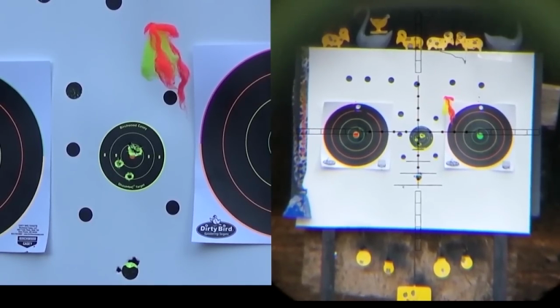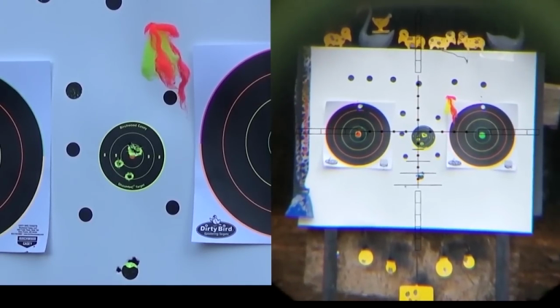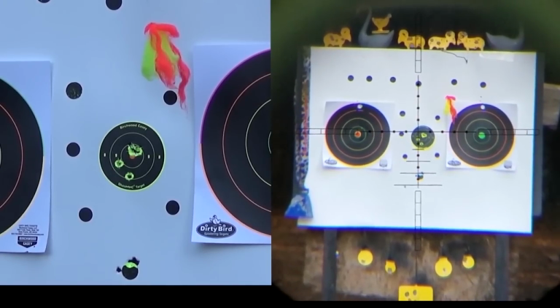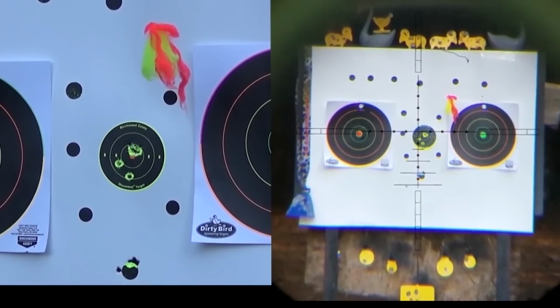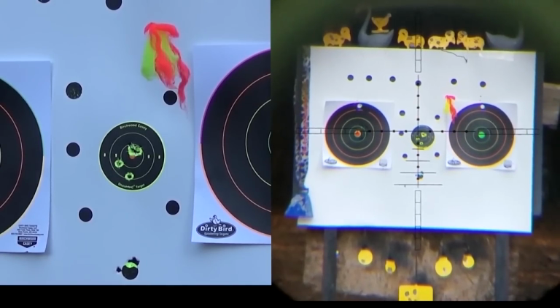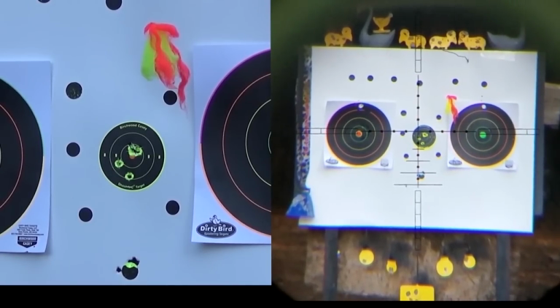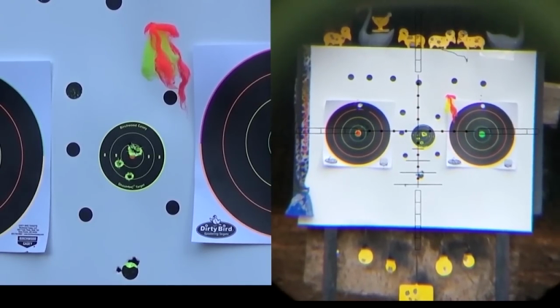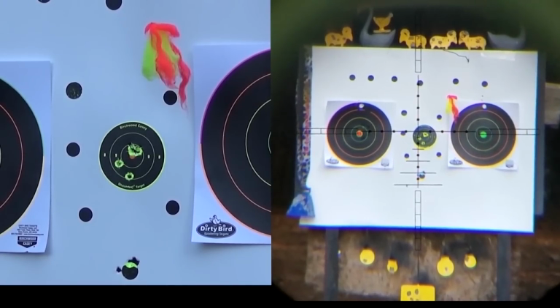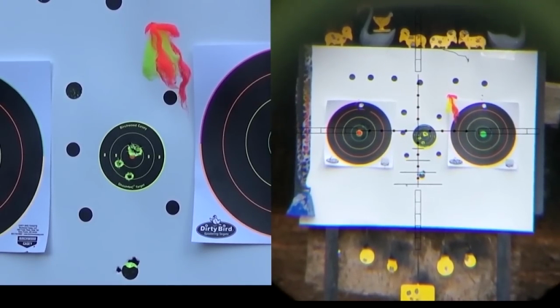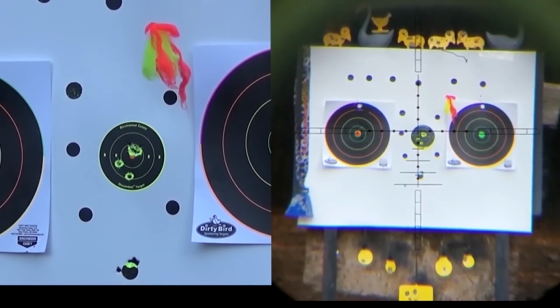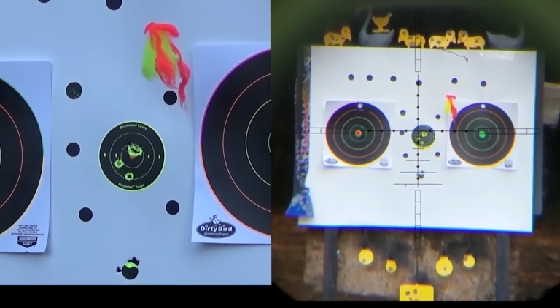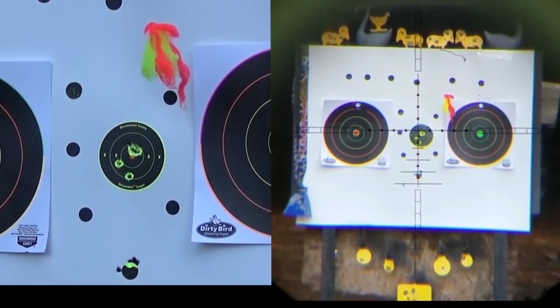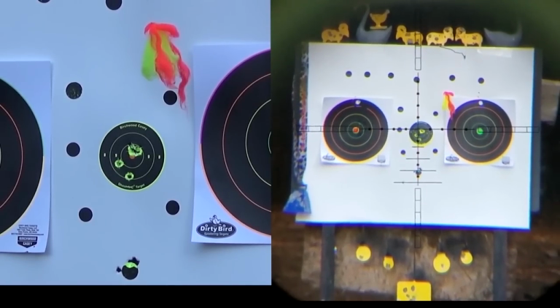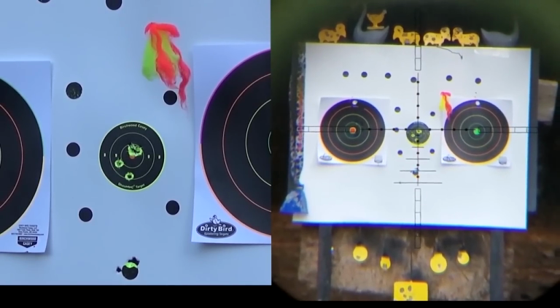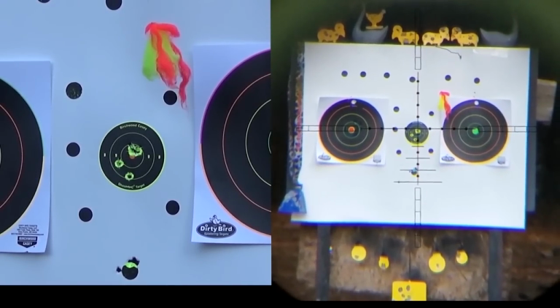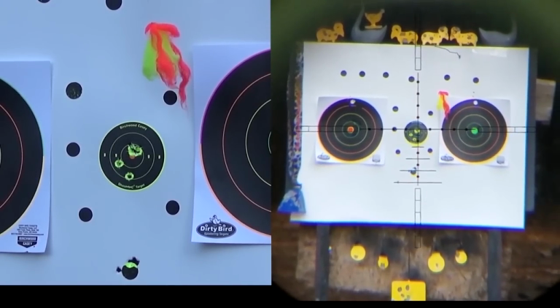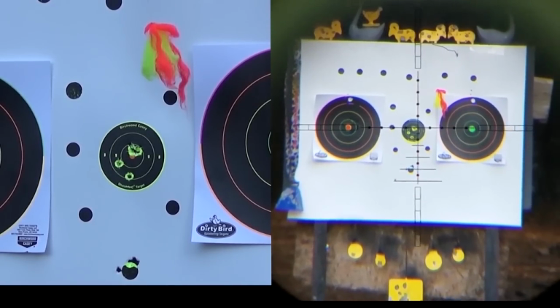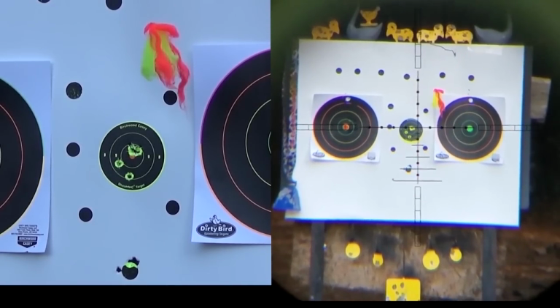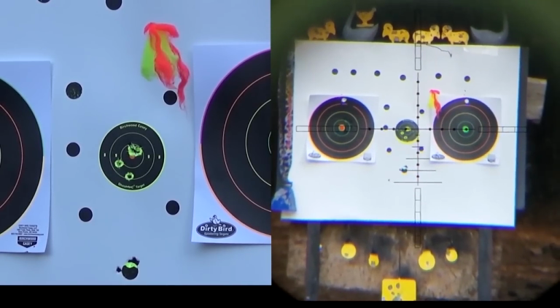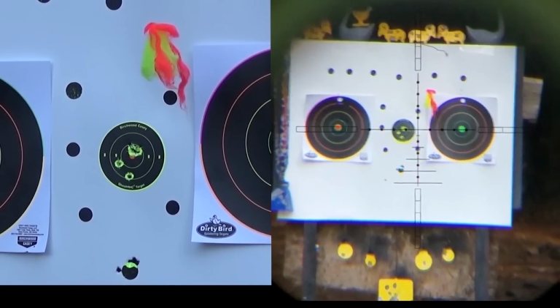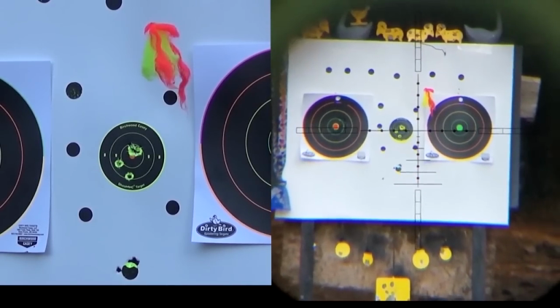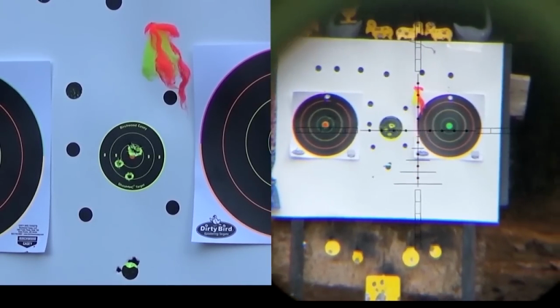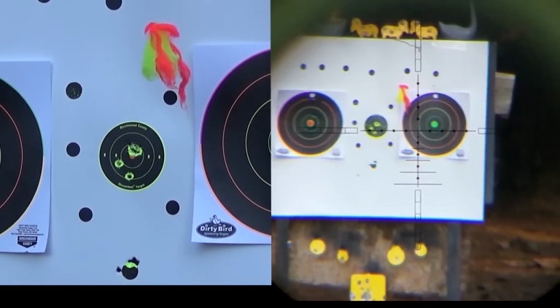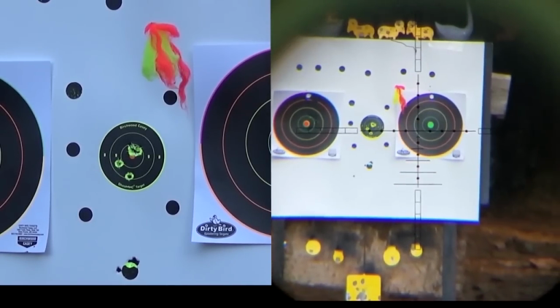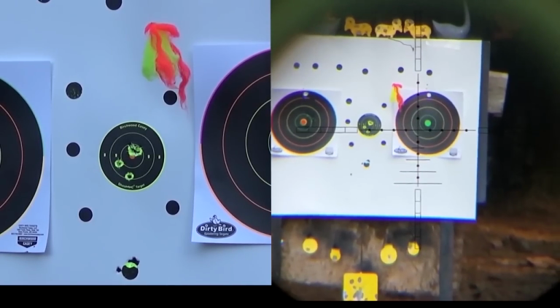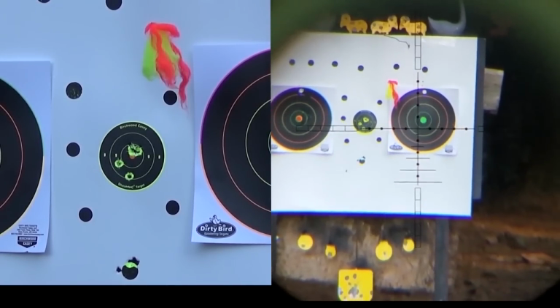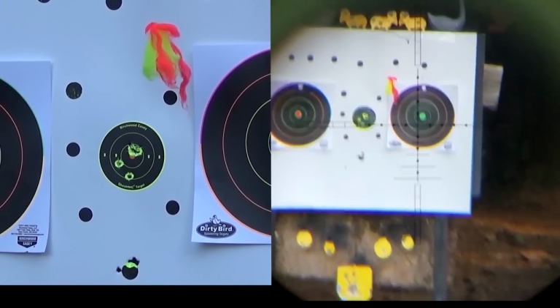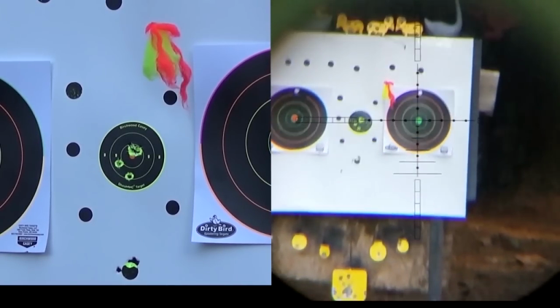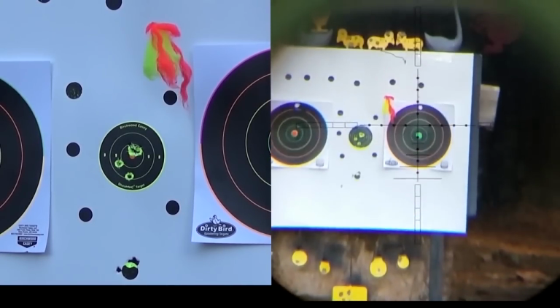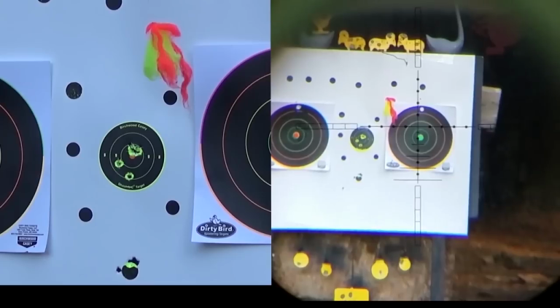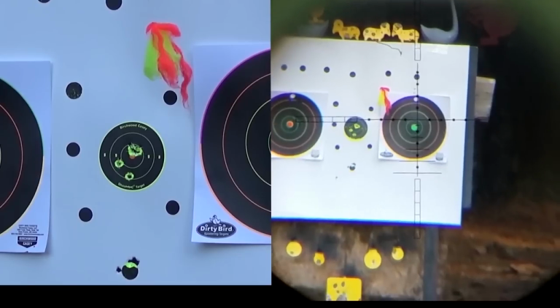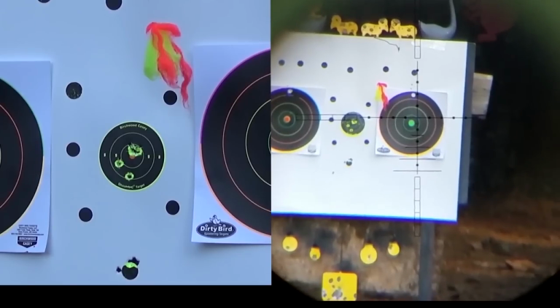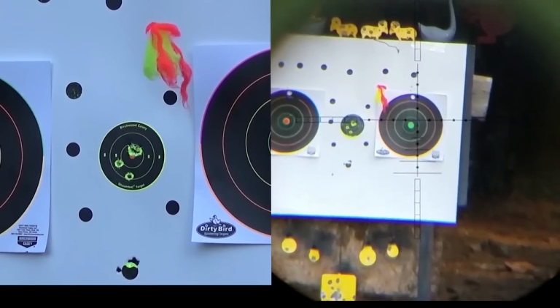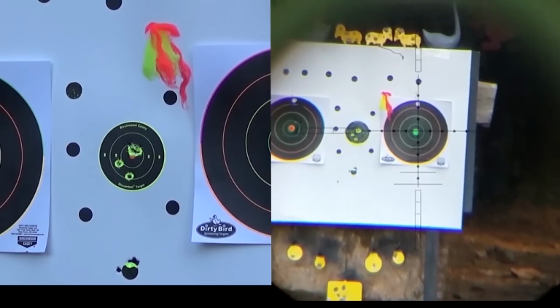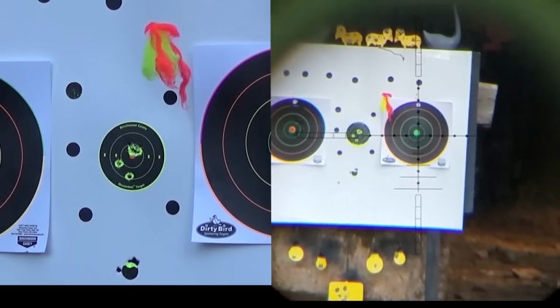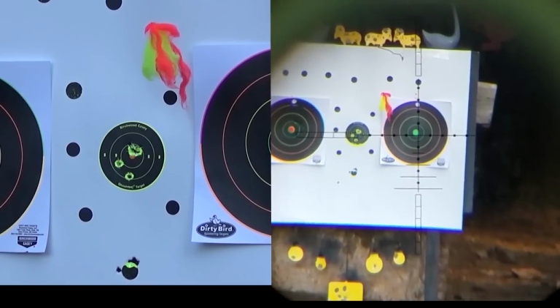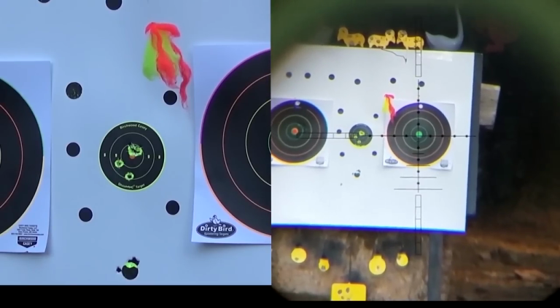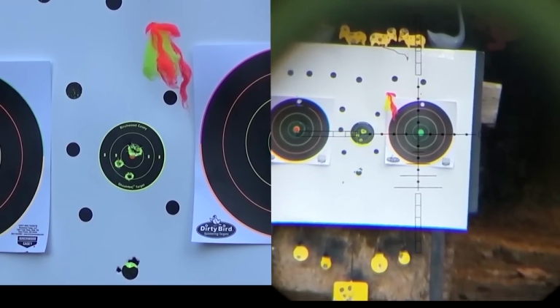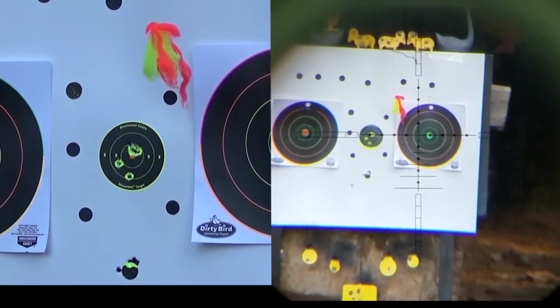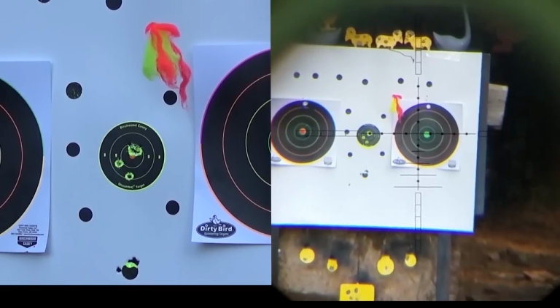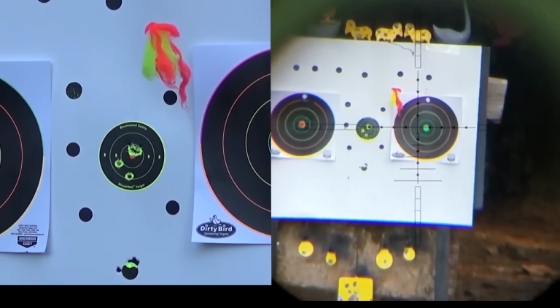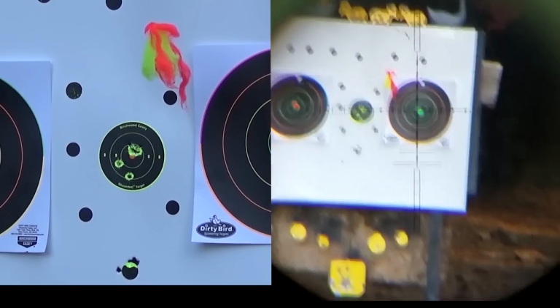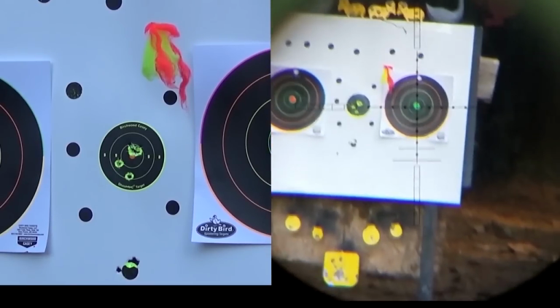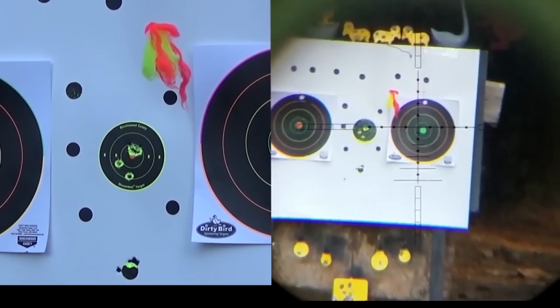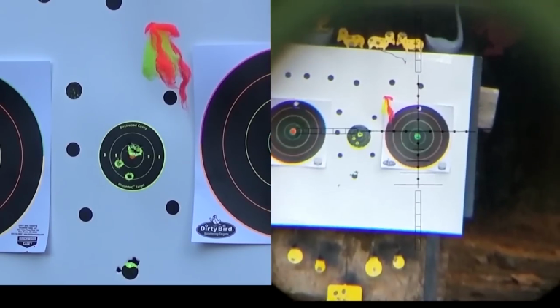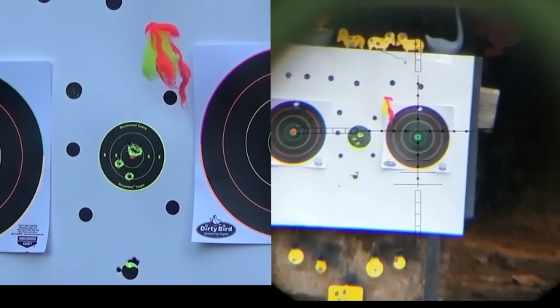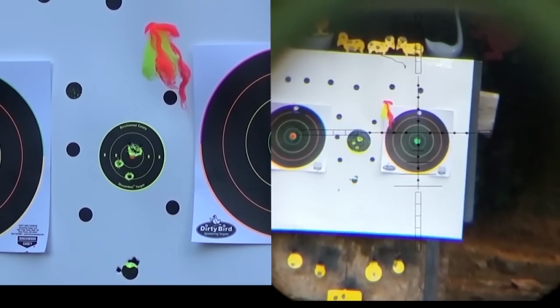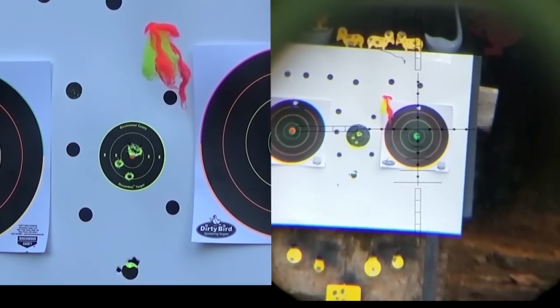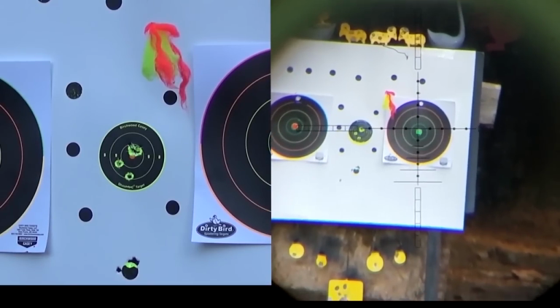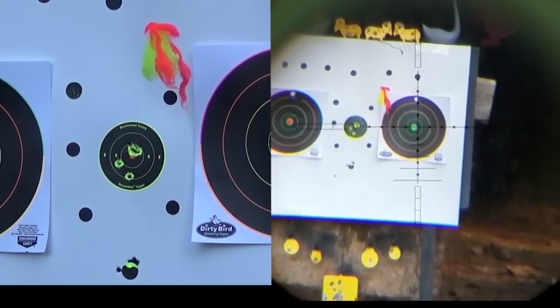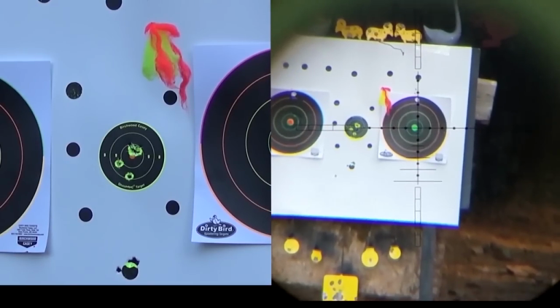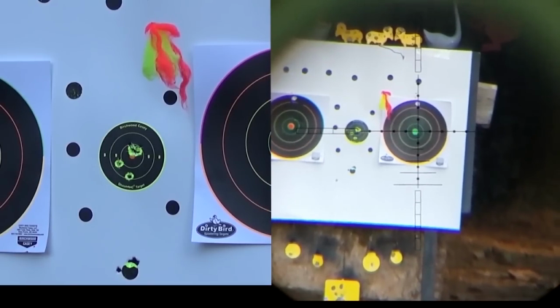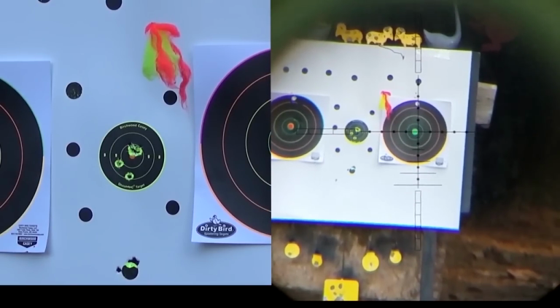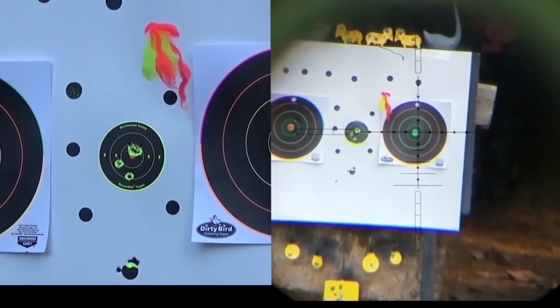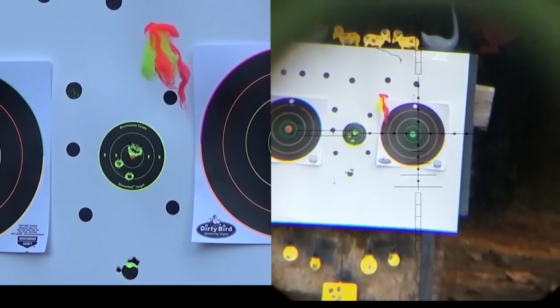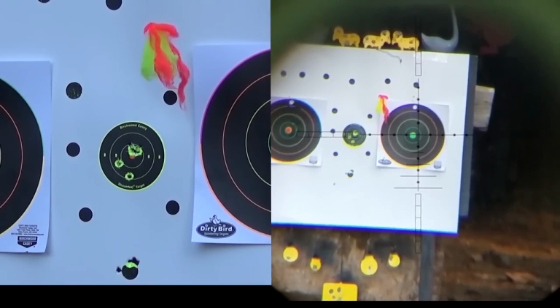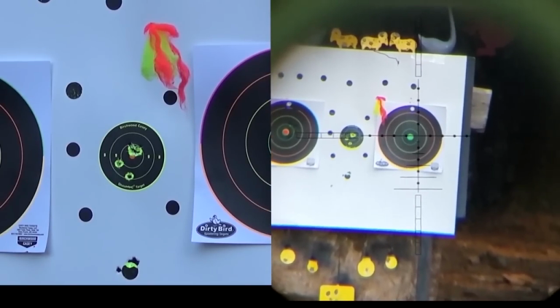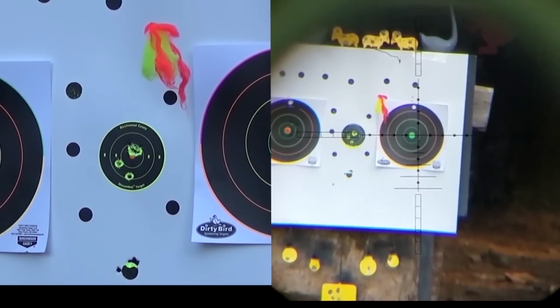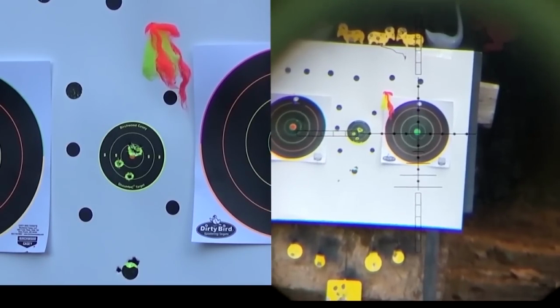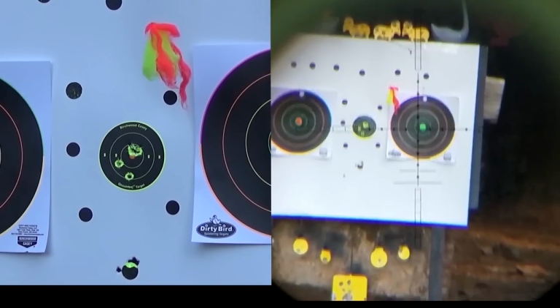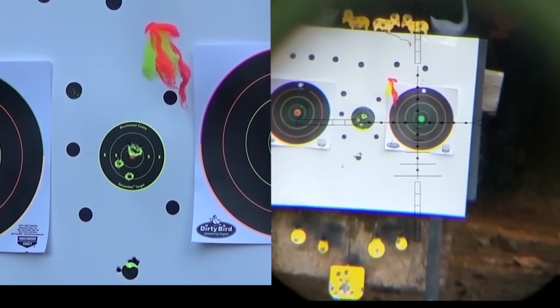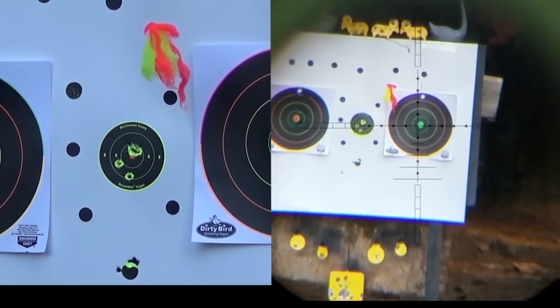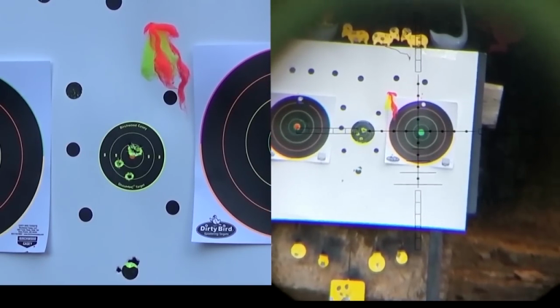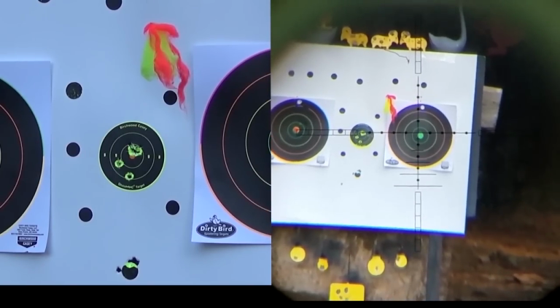We had a couple of flyers but boy, when it hits, it hits right in the same spot every time. So it's either a flyer or perfectly through the same hole.